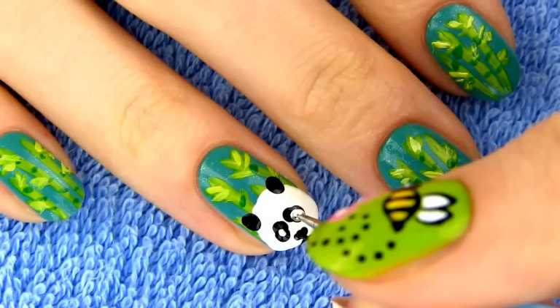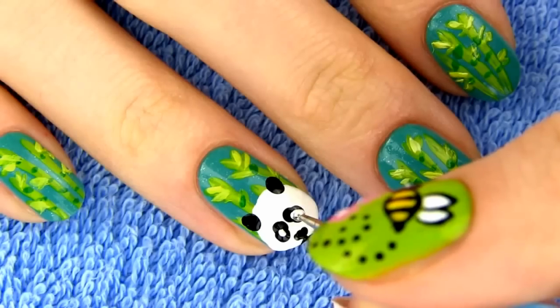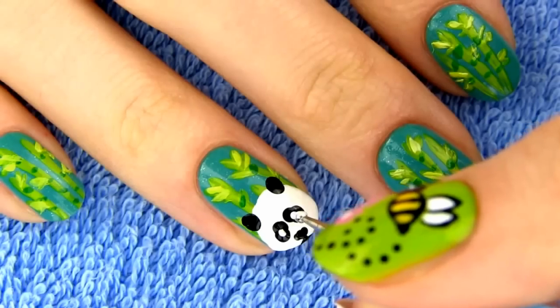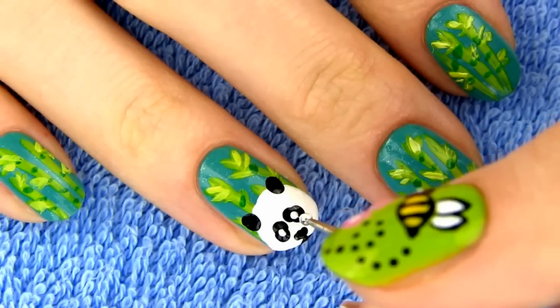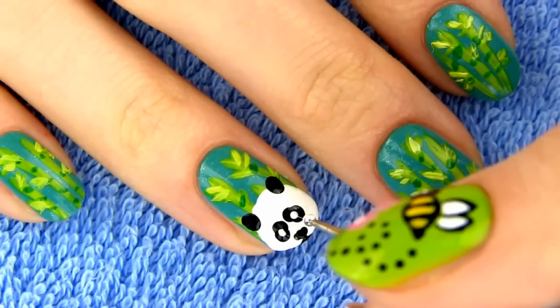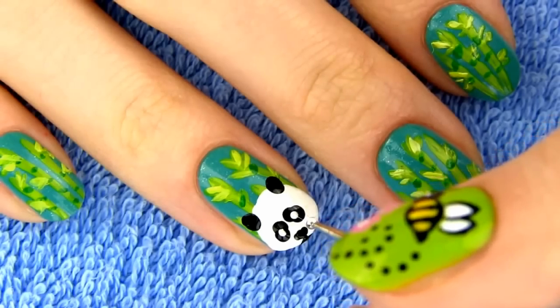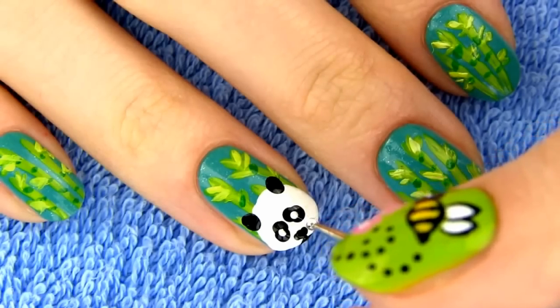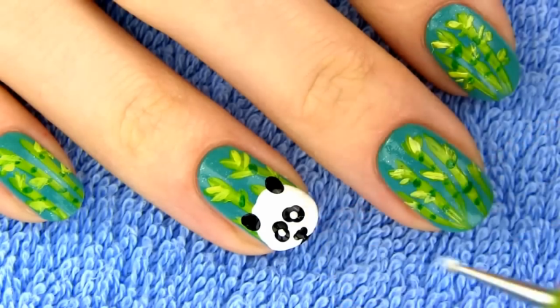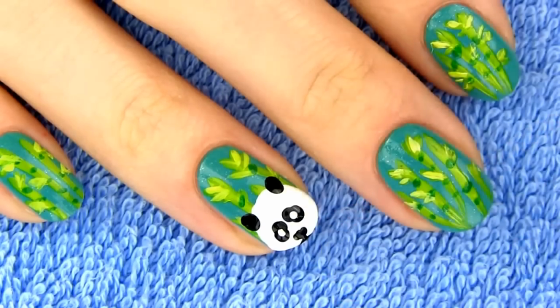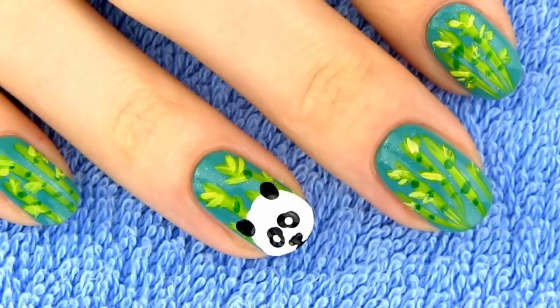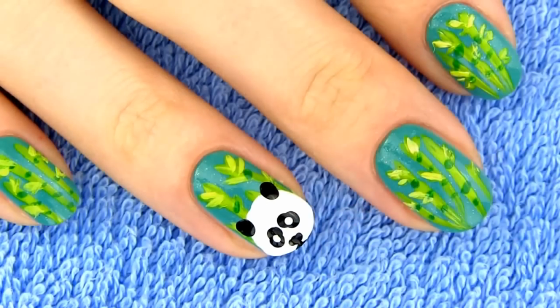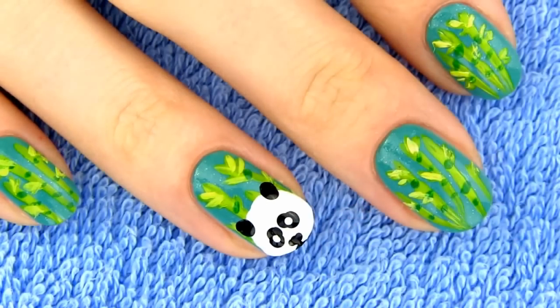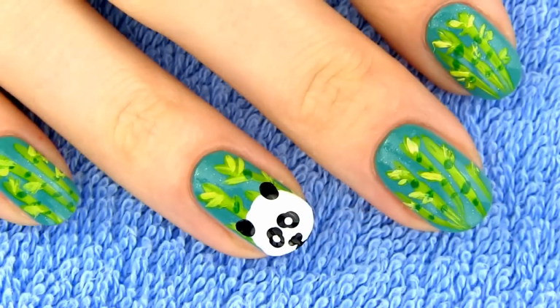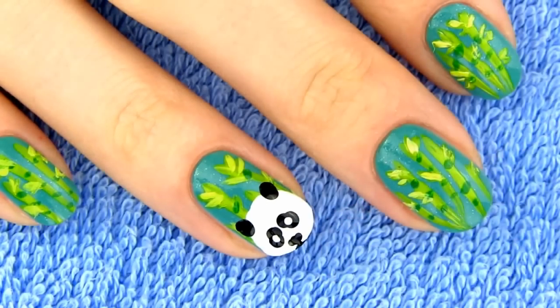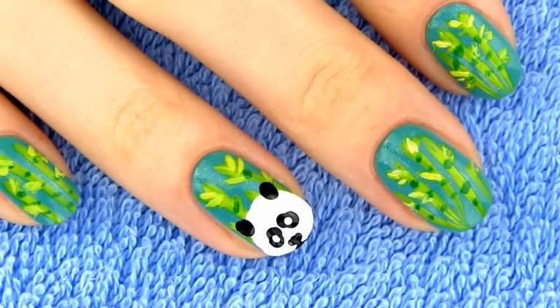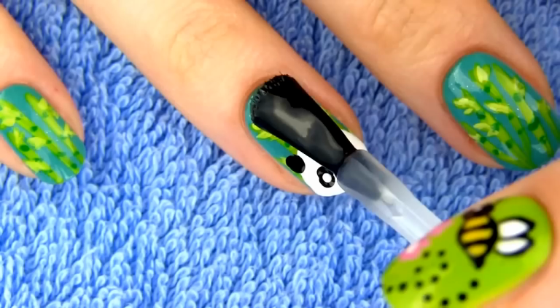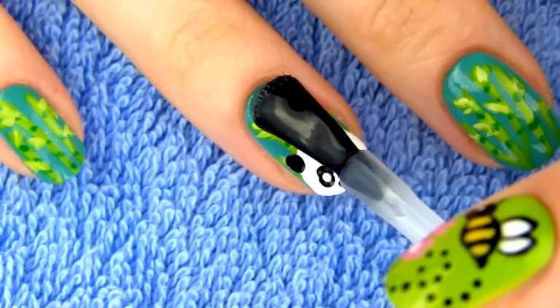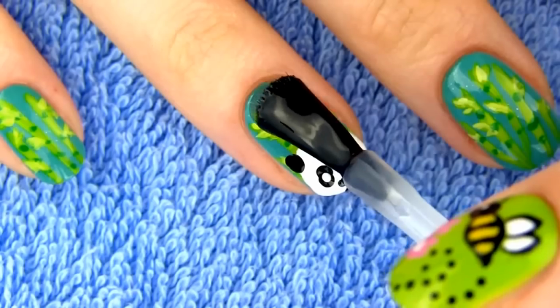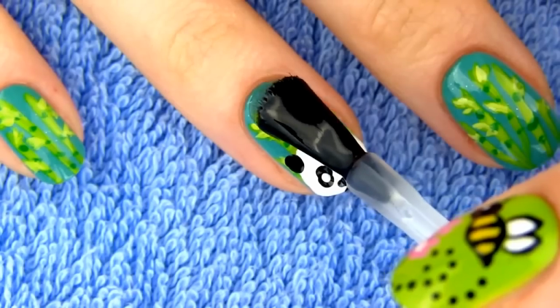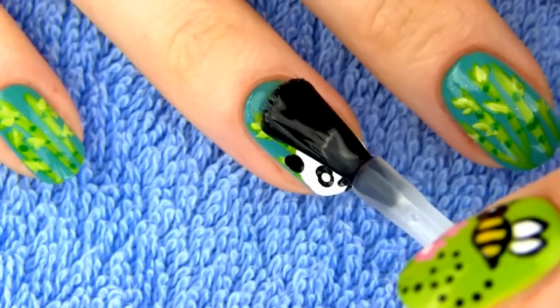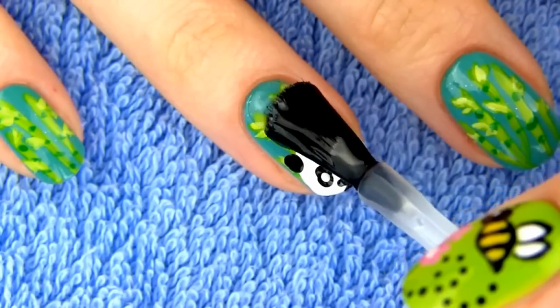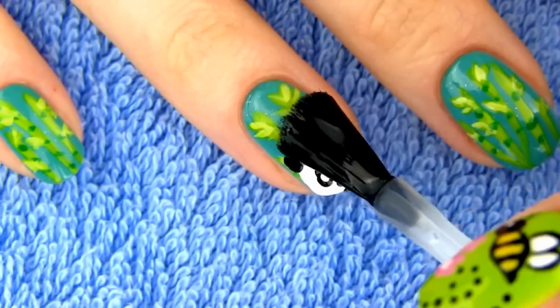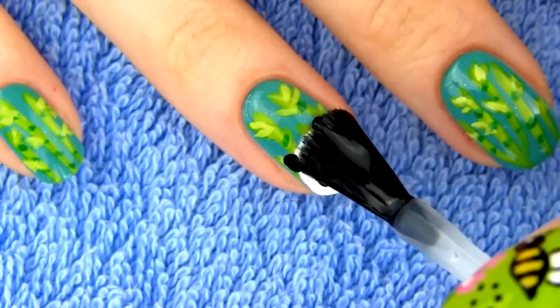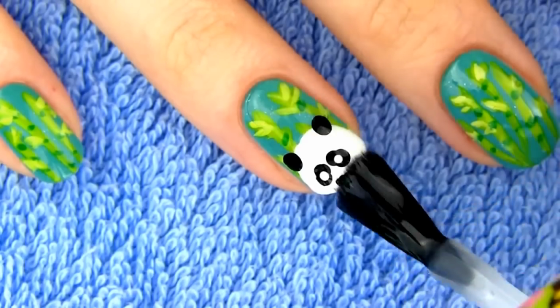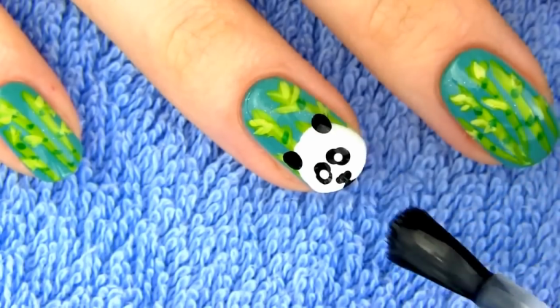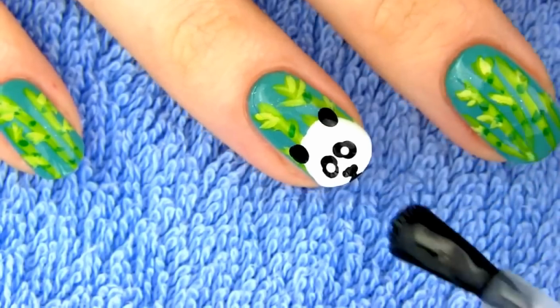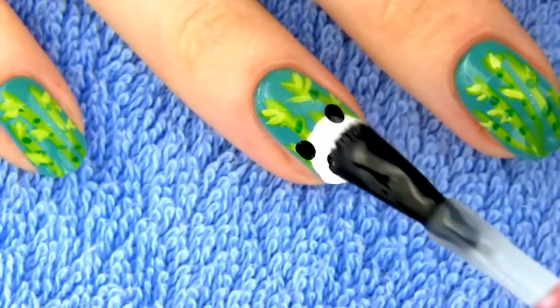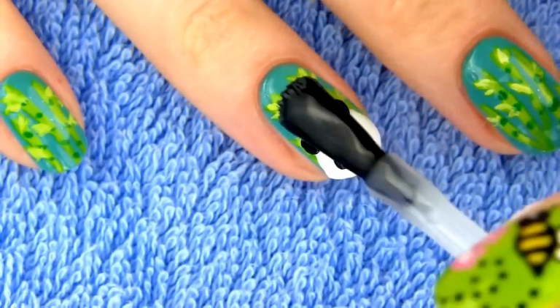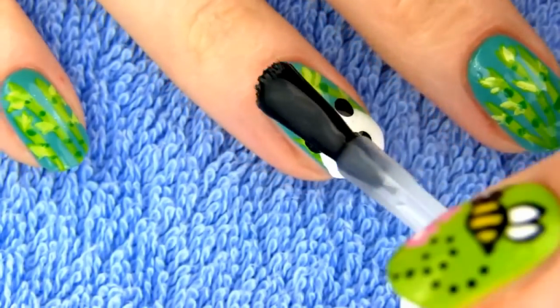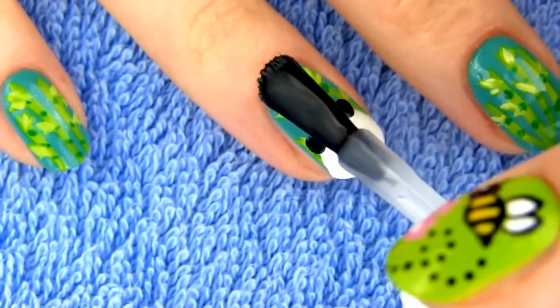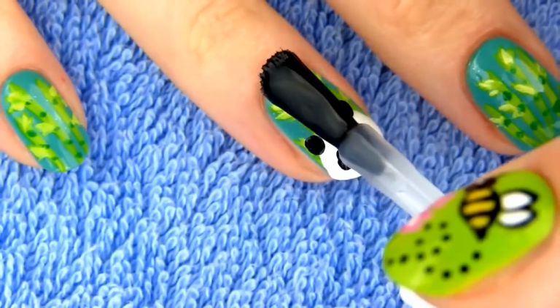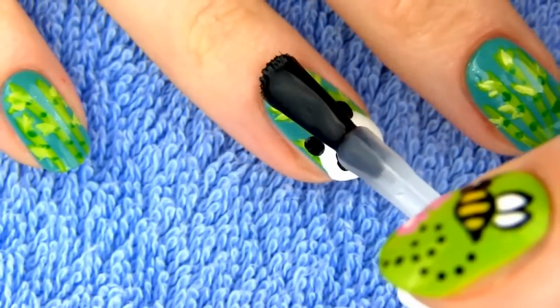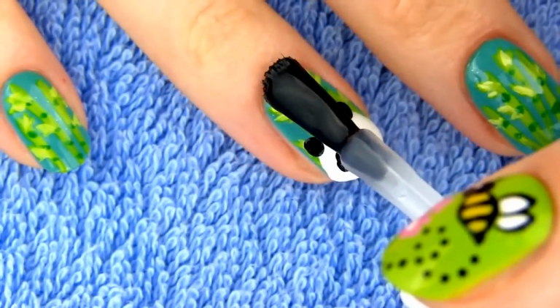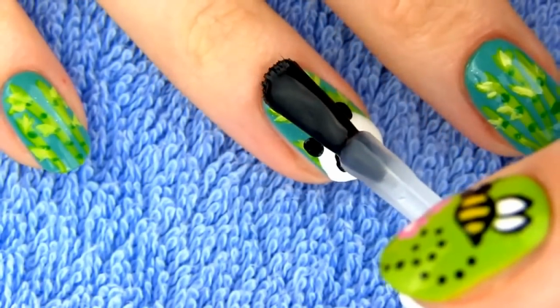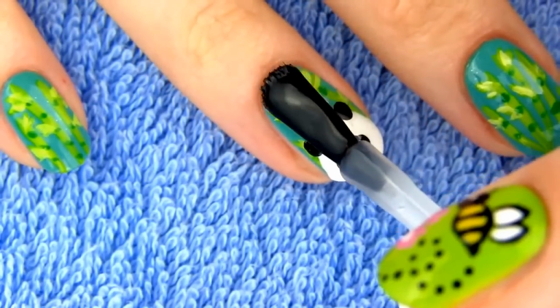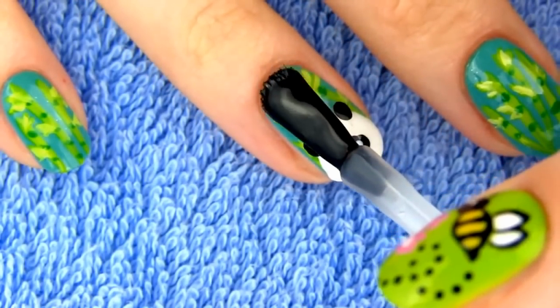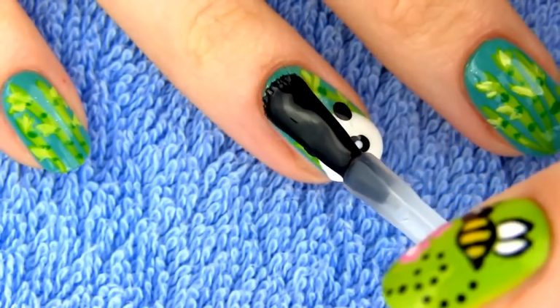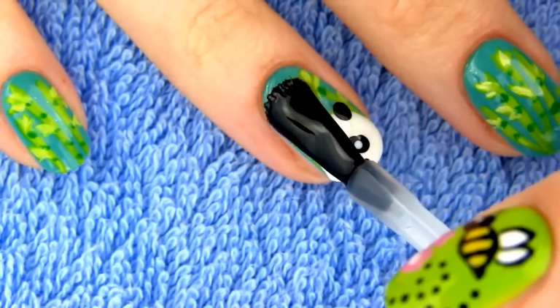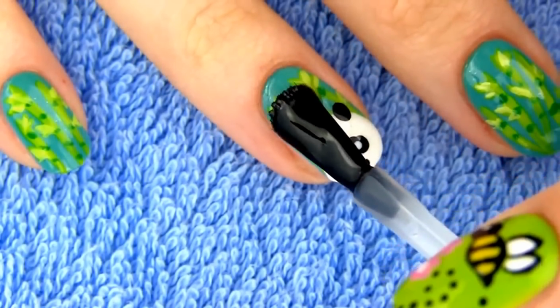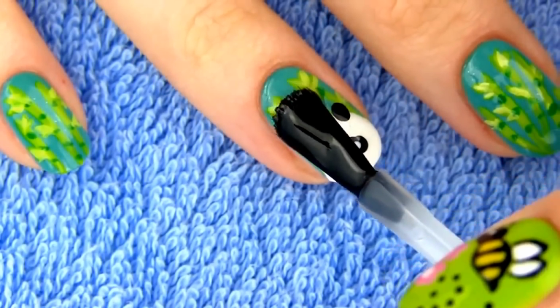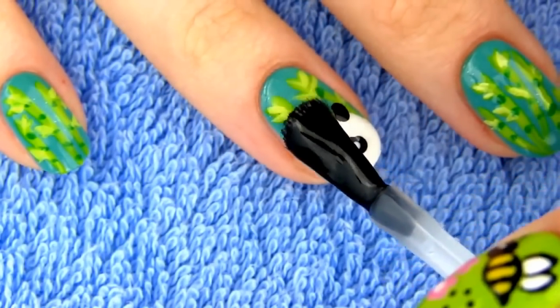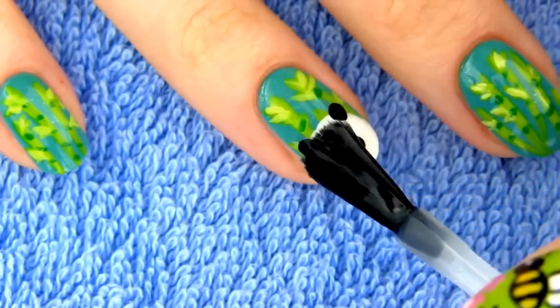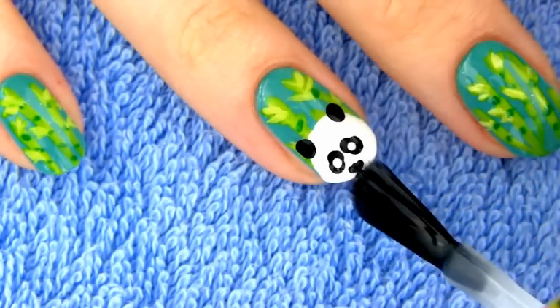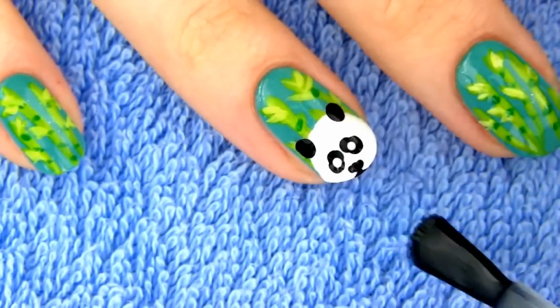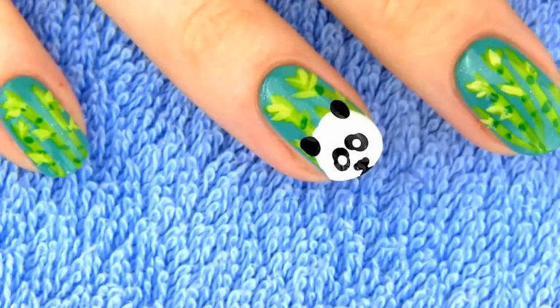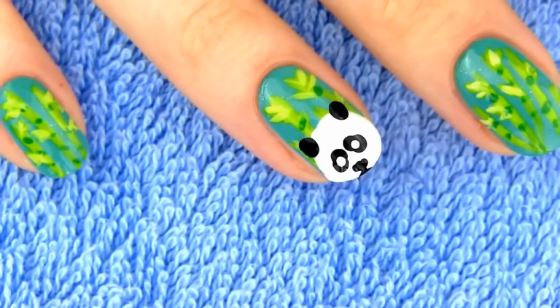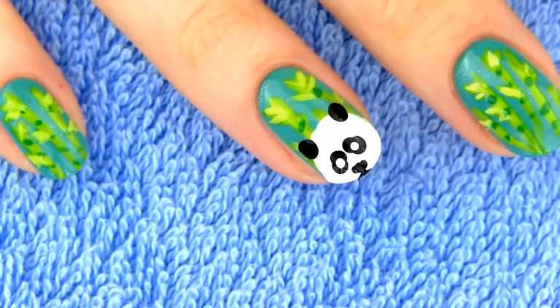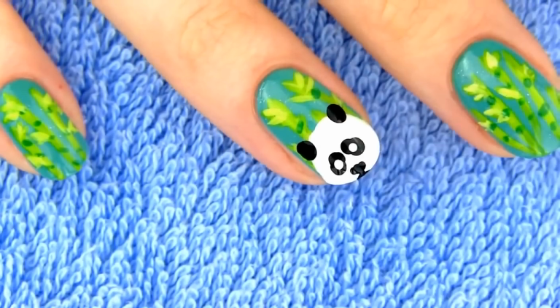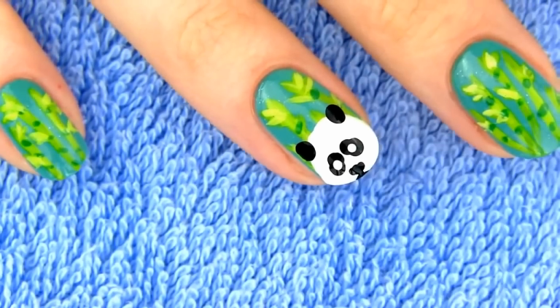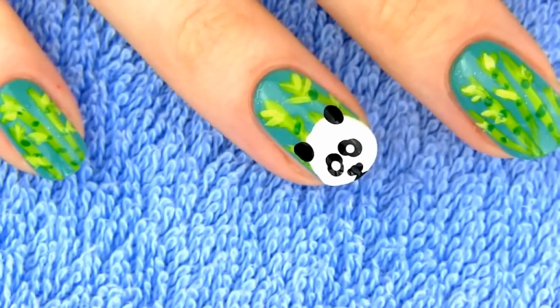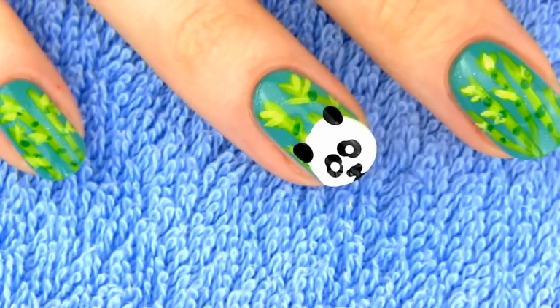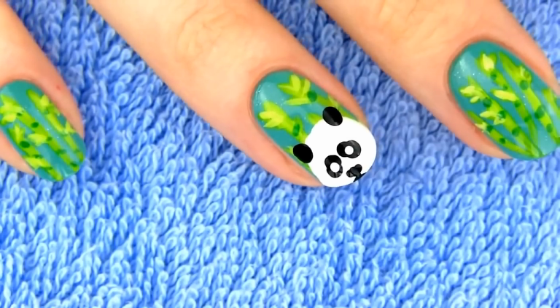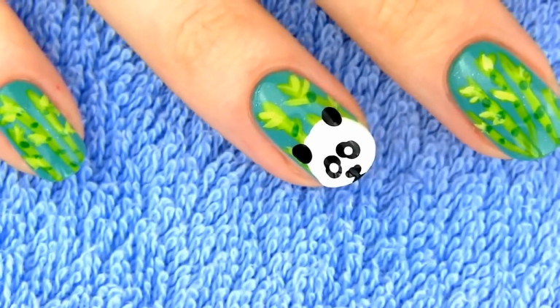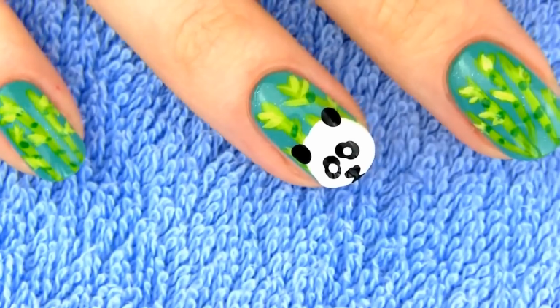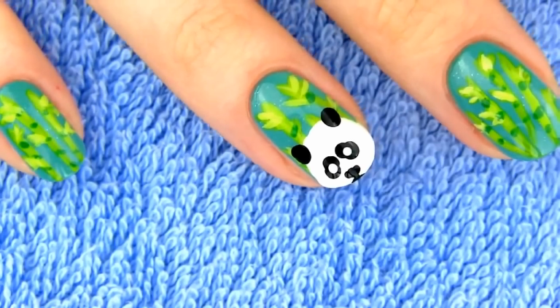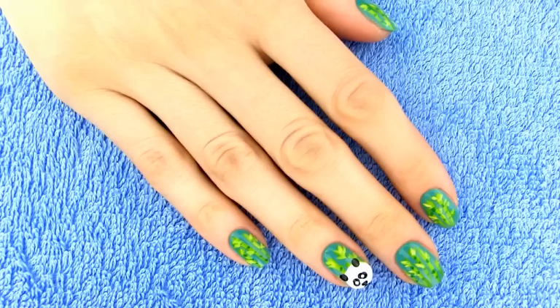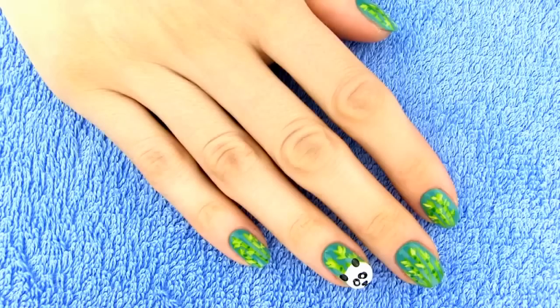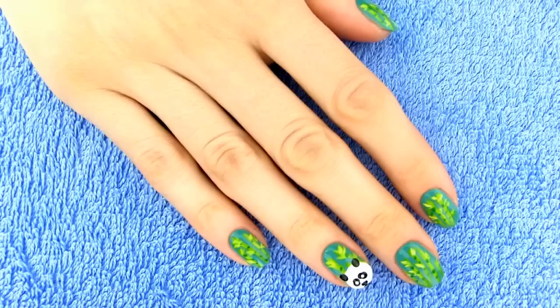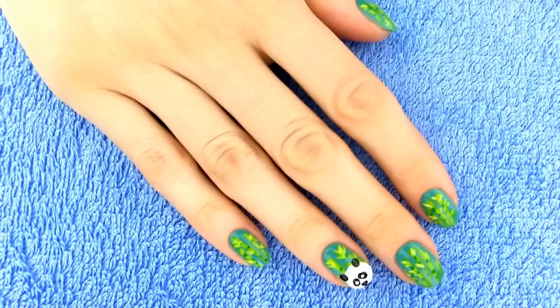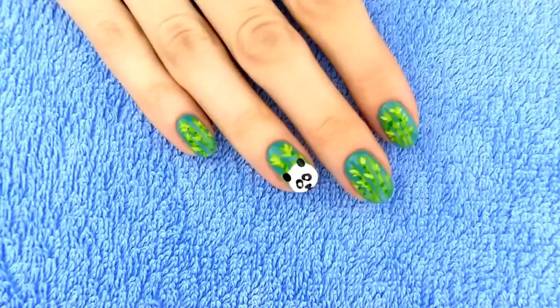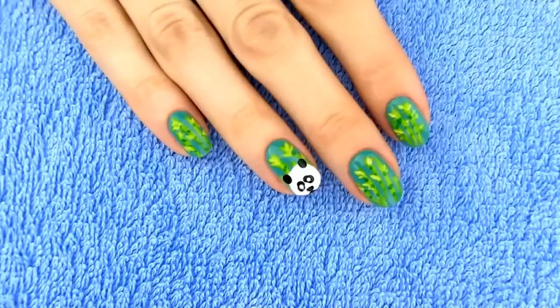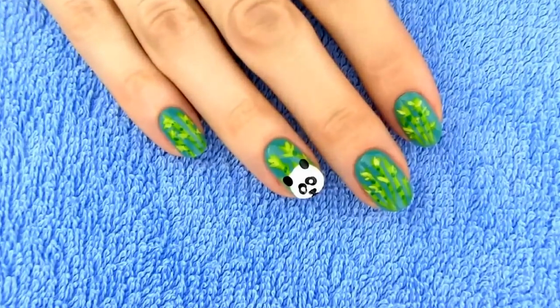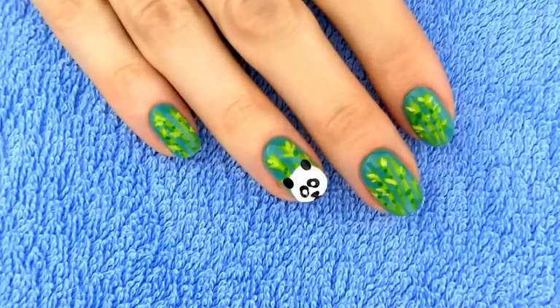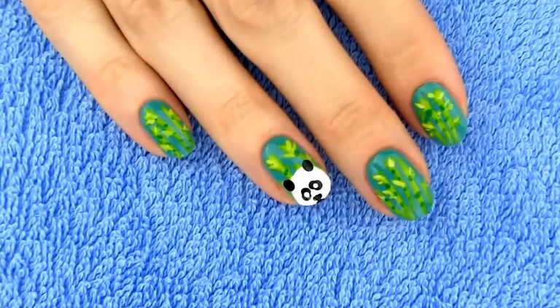Apply a generous amount of the fast drying top coat and our adorable panda design is complete! On my right hand I drew bamboo plants on all the nails with a panda on my ring finger as an accent. I think this manicure is just so gorgeous!